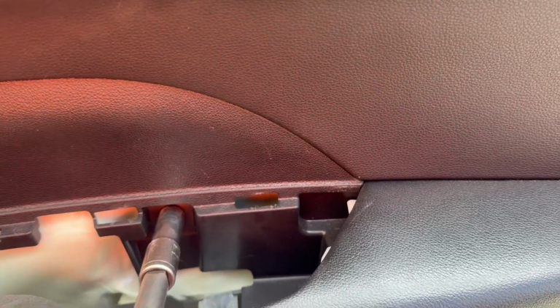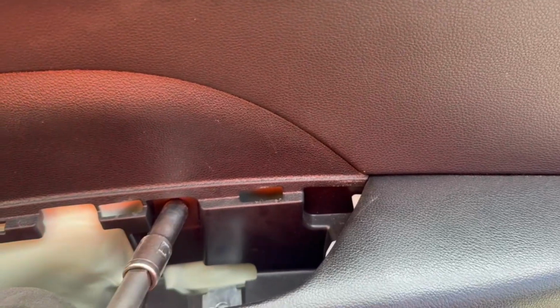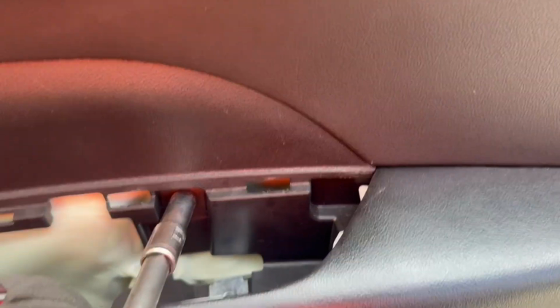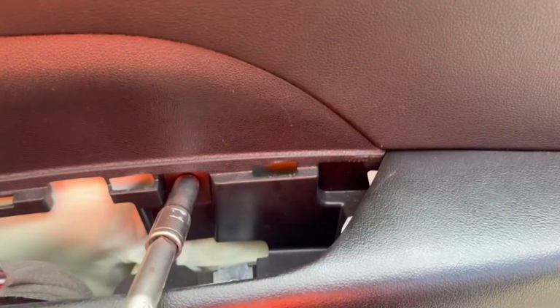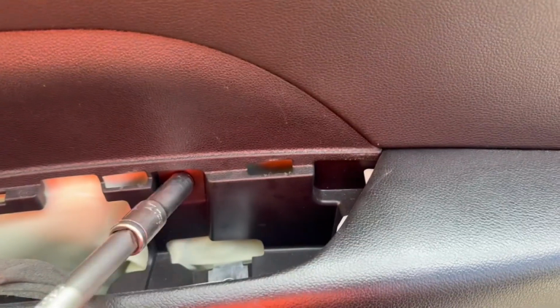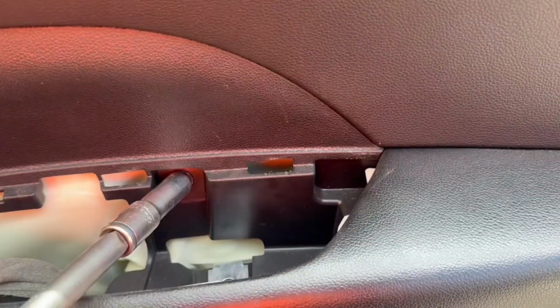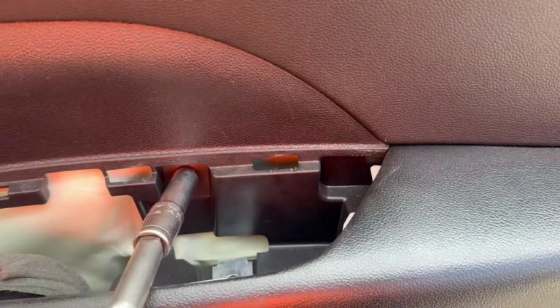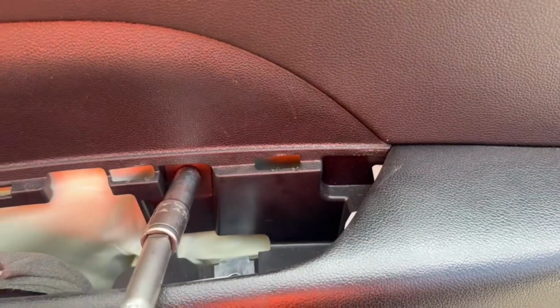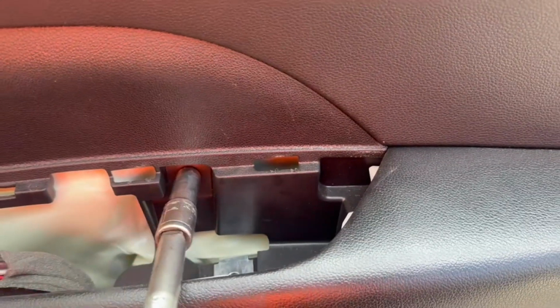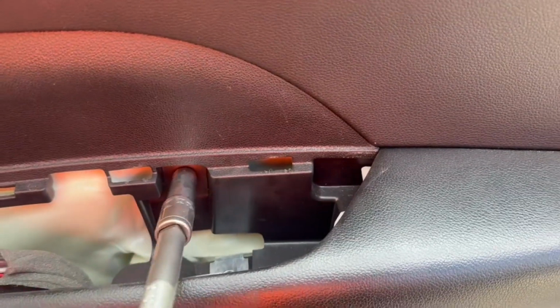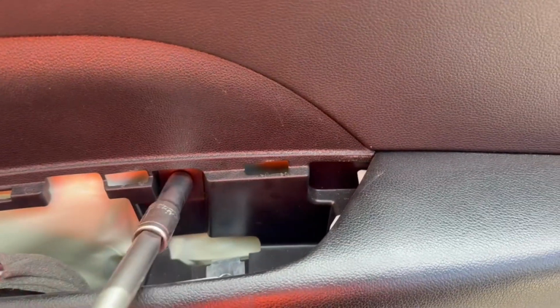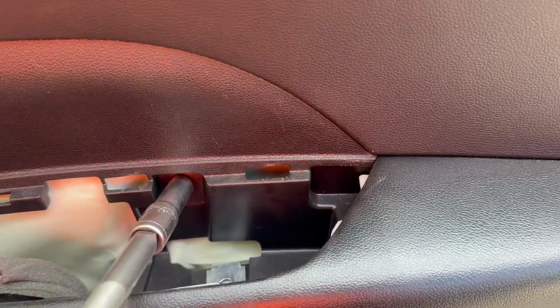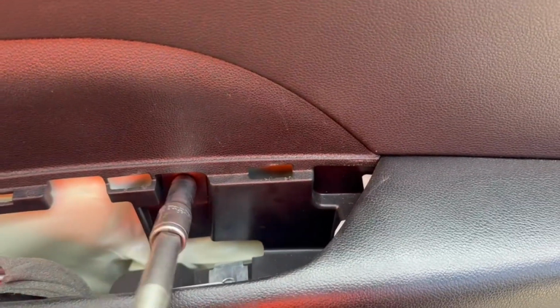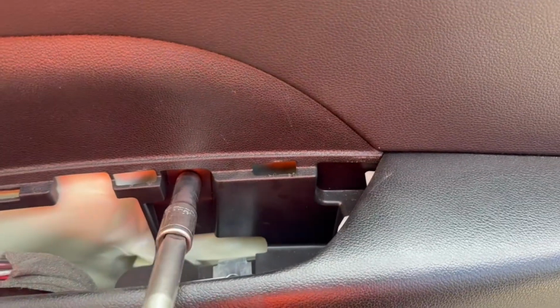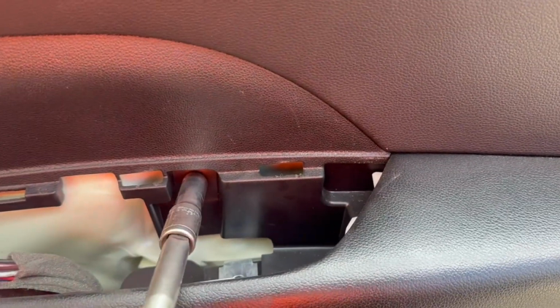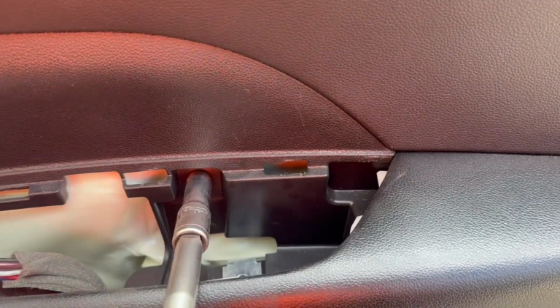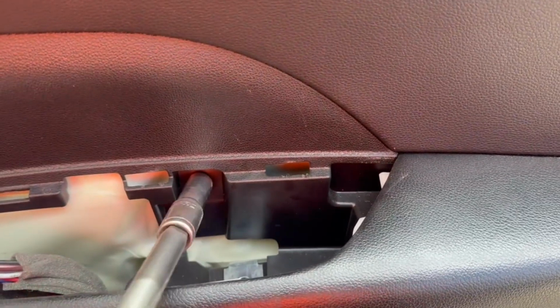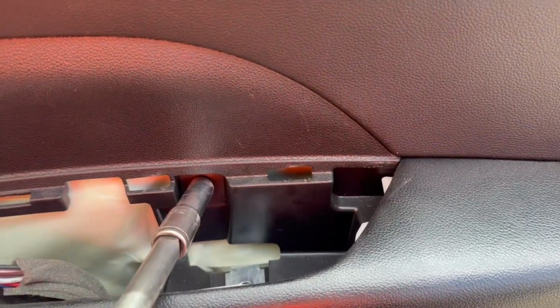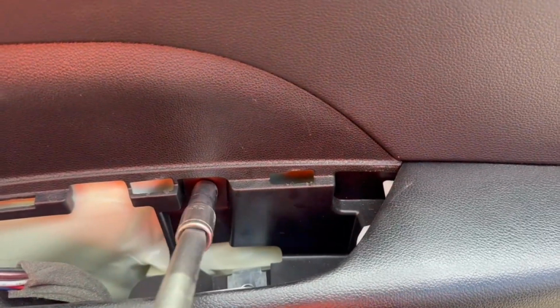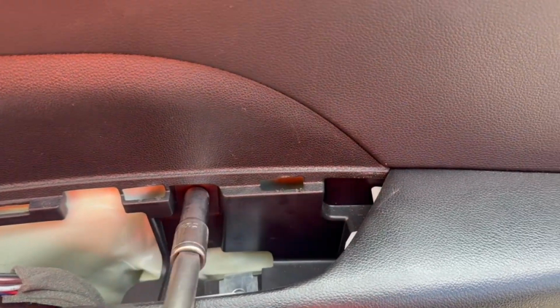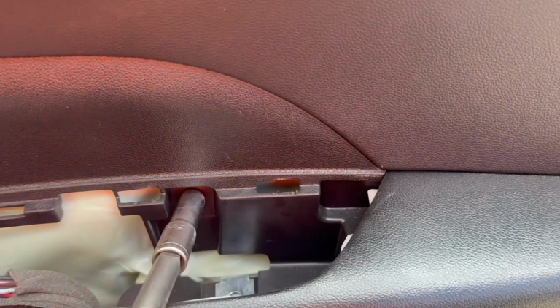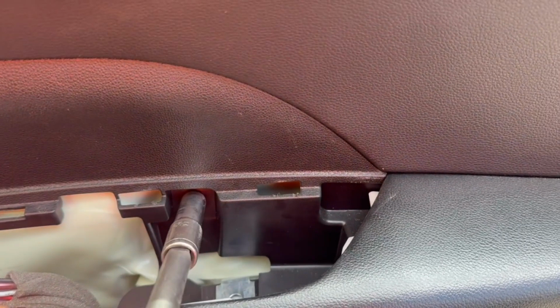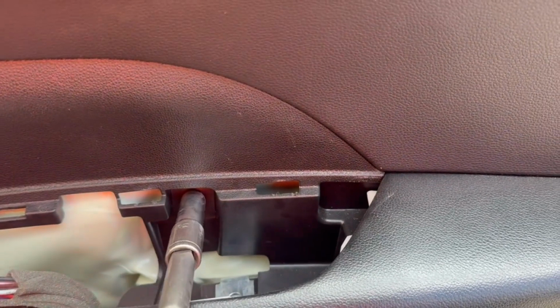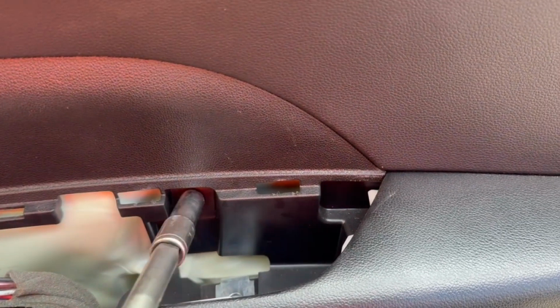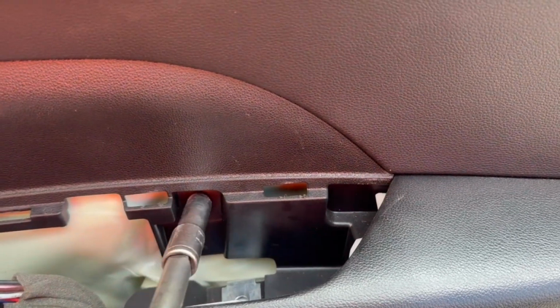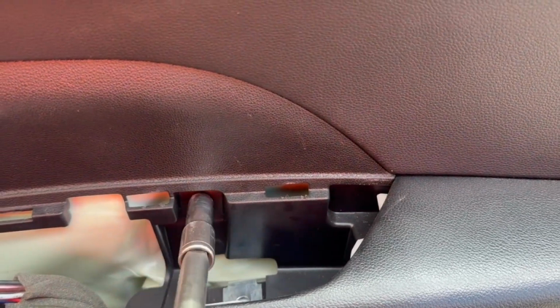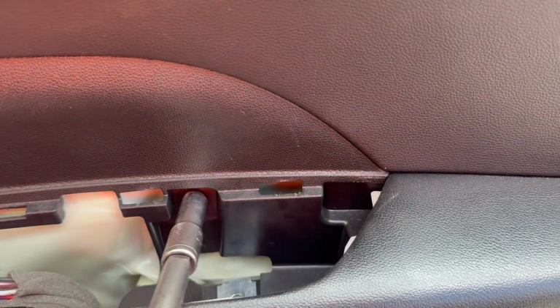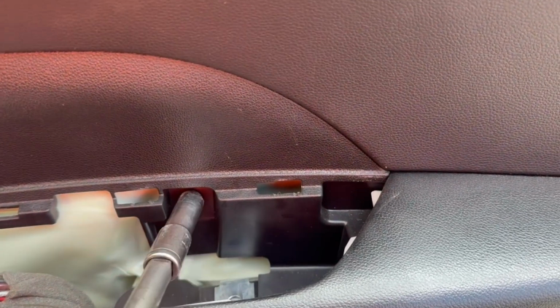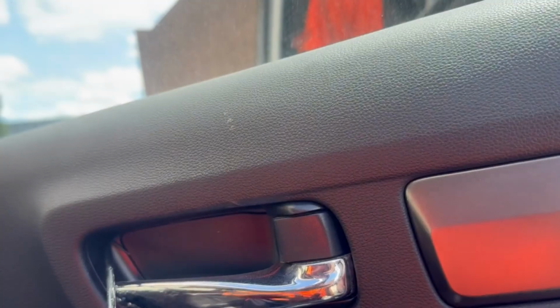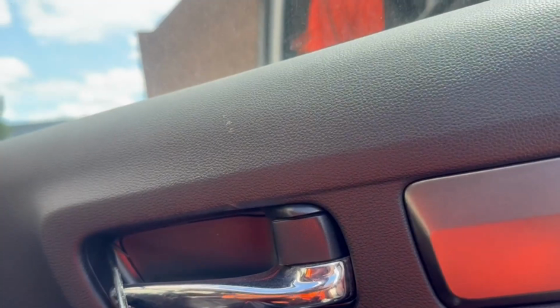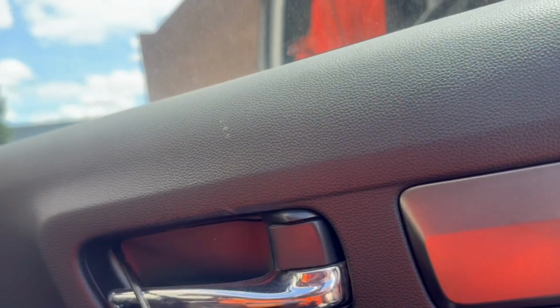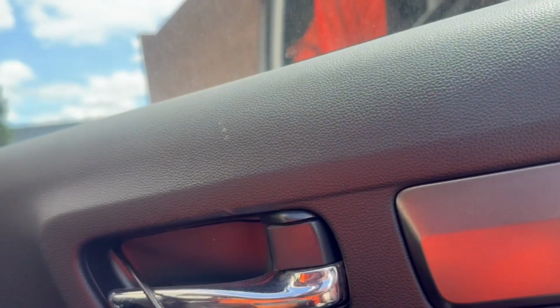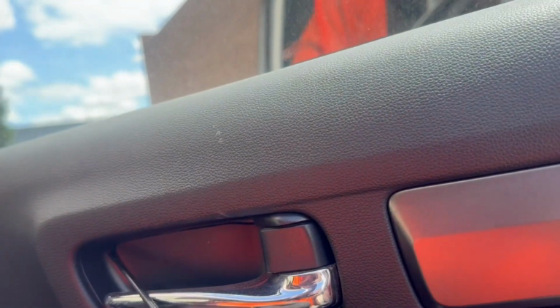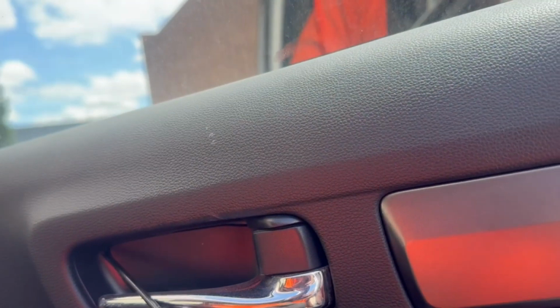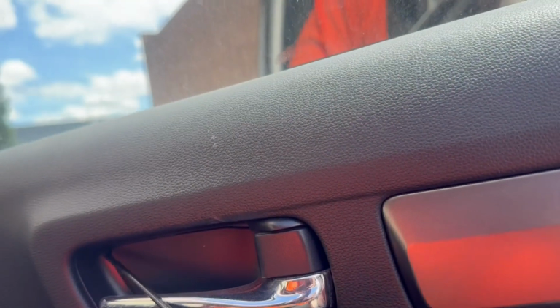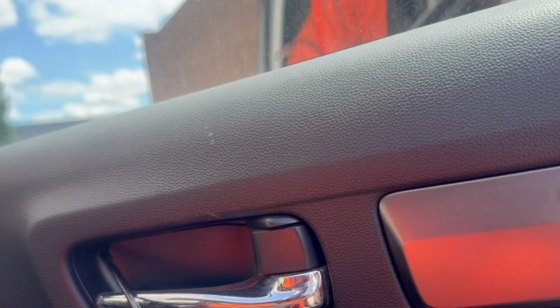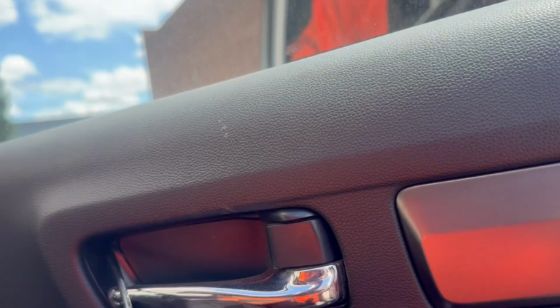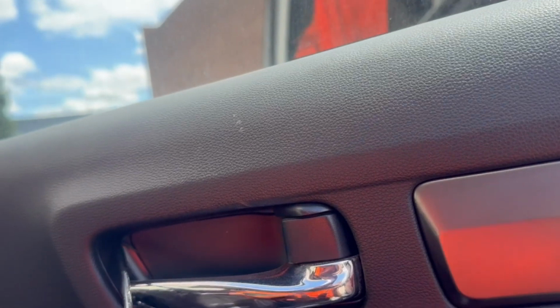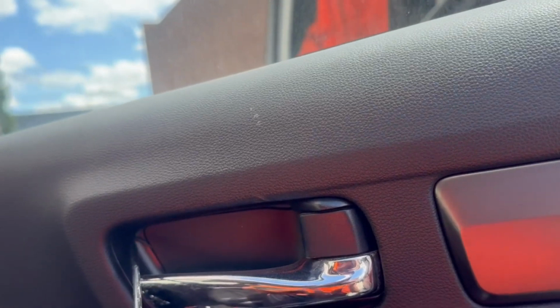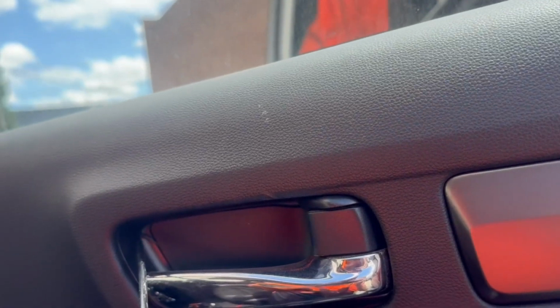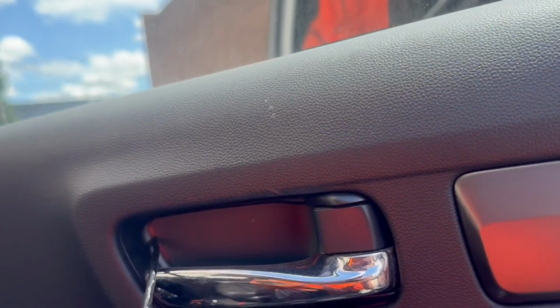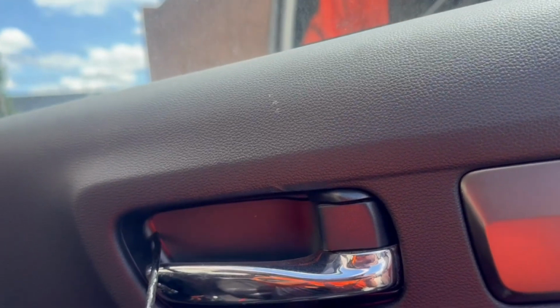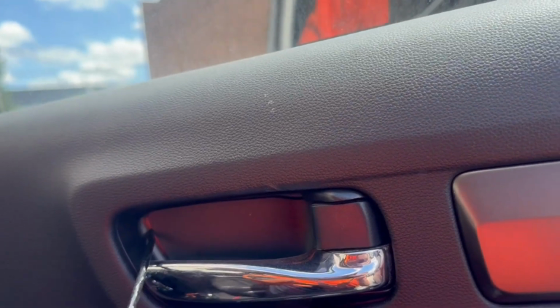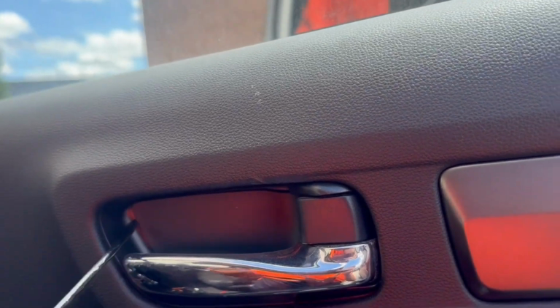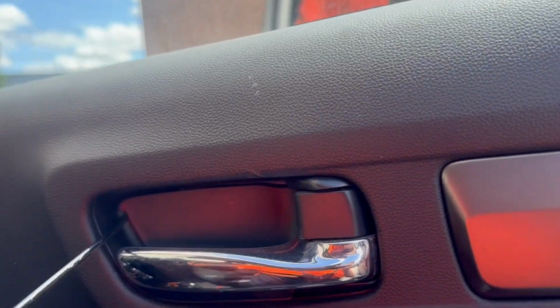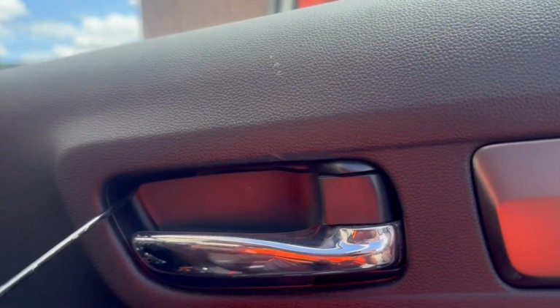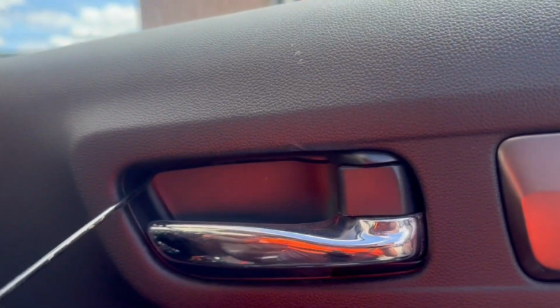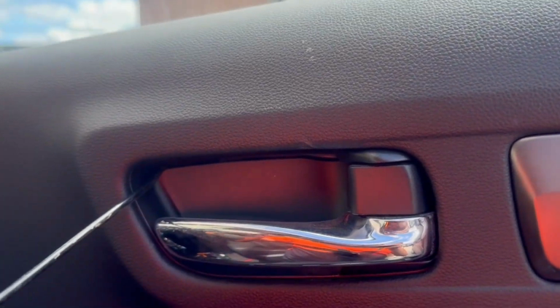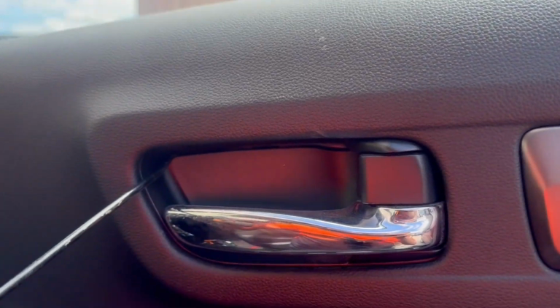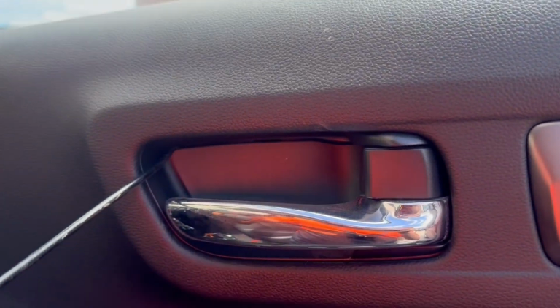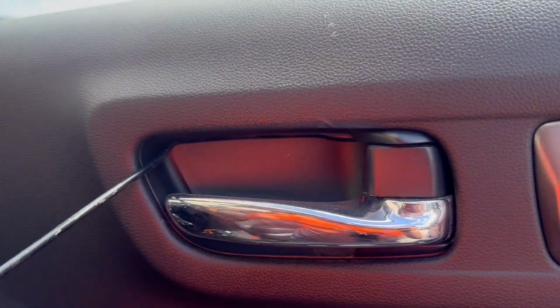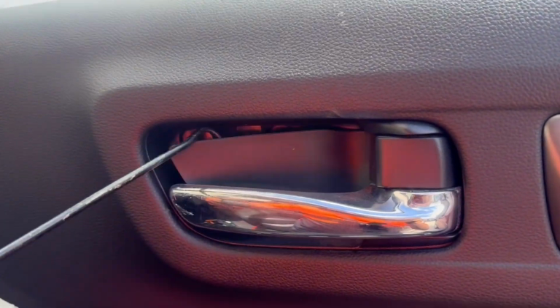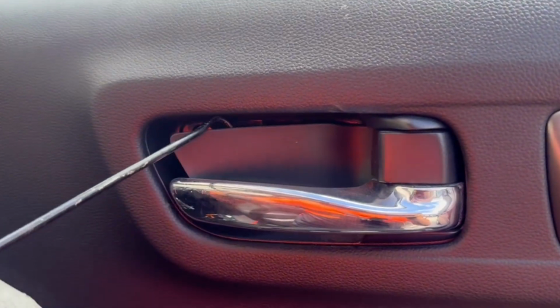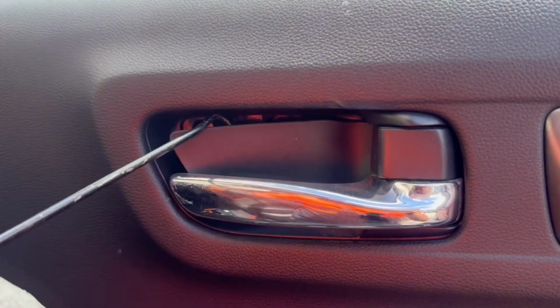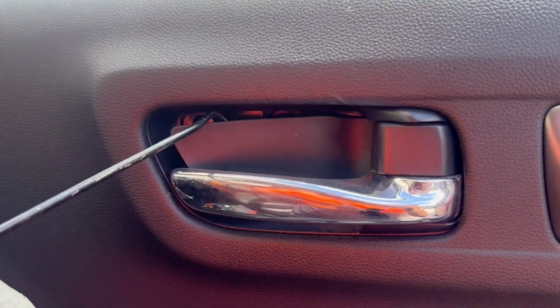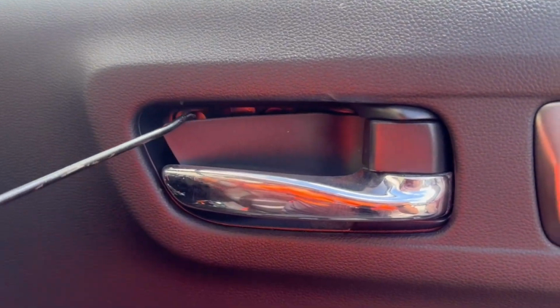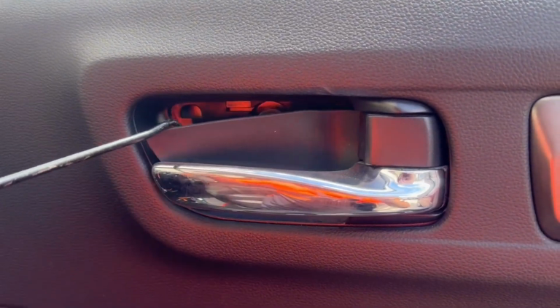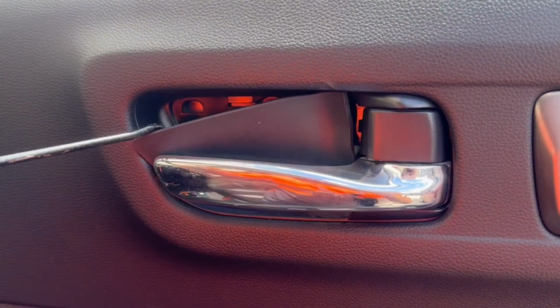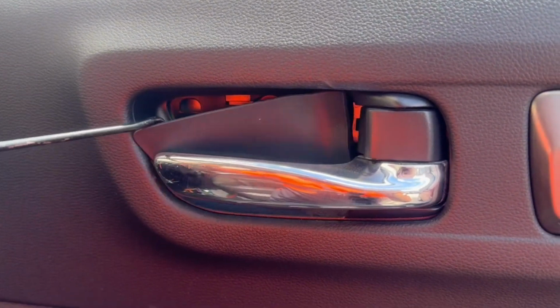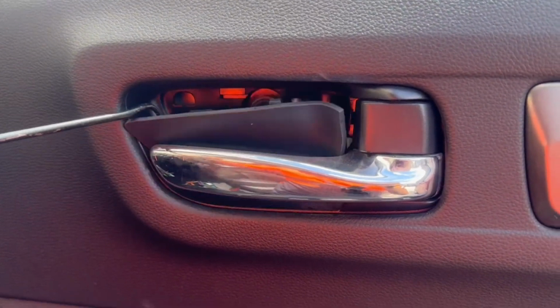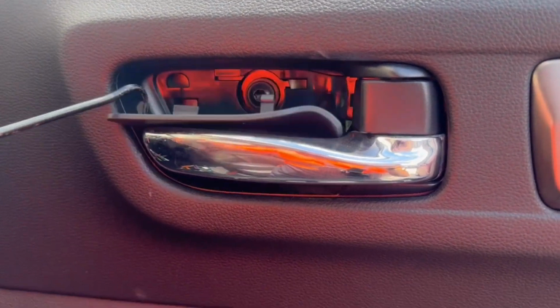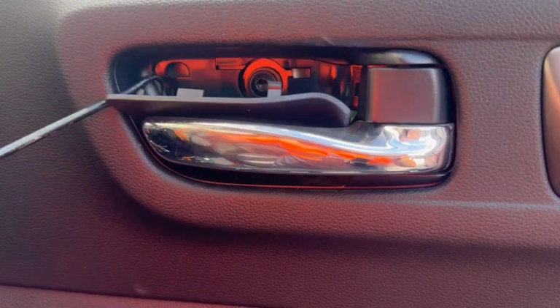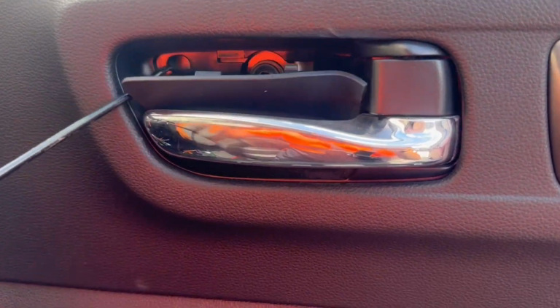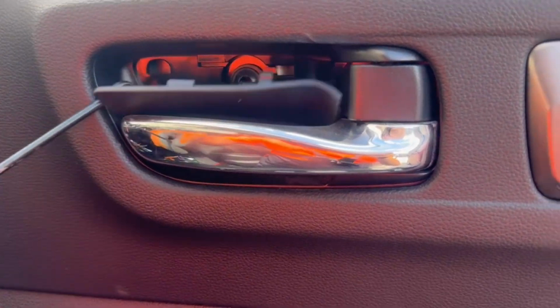Next, on the door open handle there will be a cover. We will need to remove this cover and underneath there will also be another Torx screw.